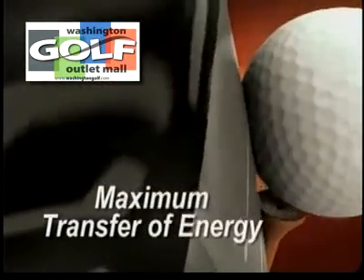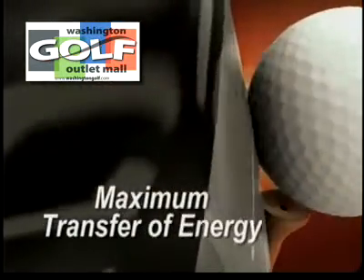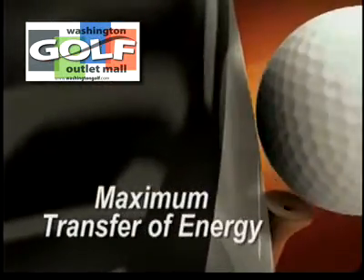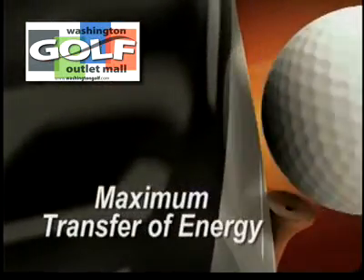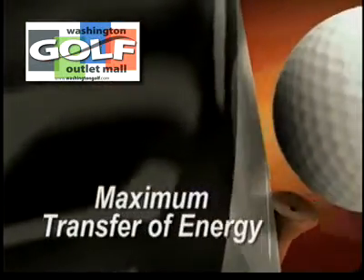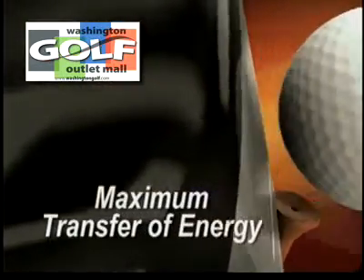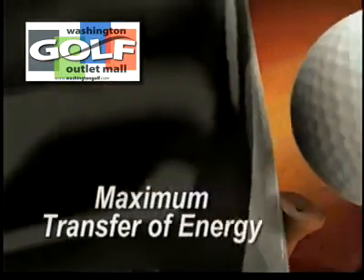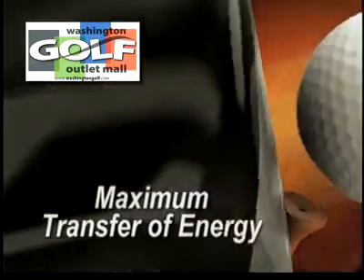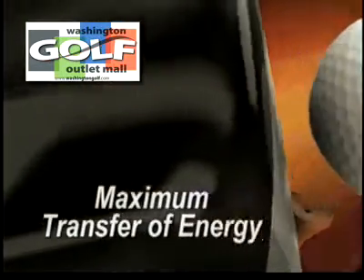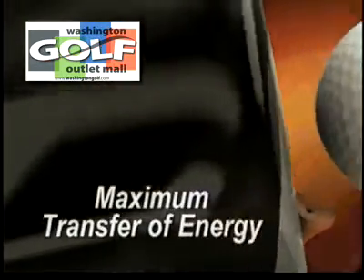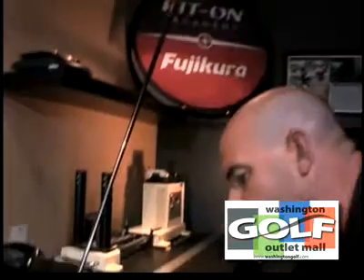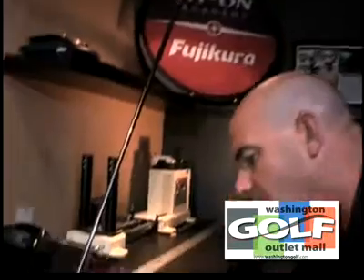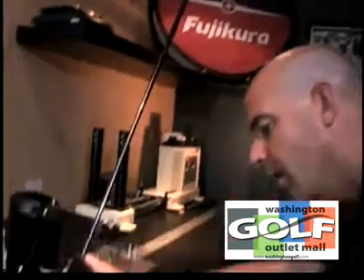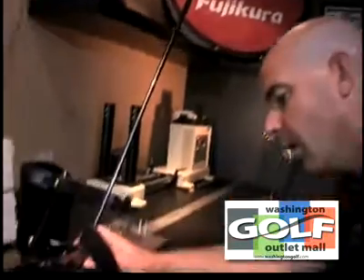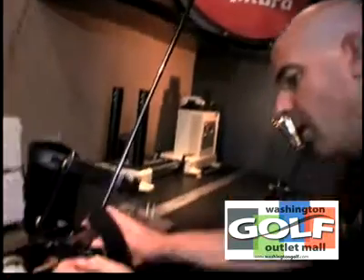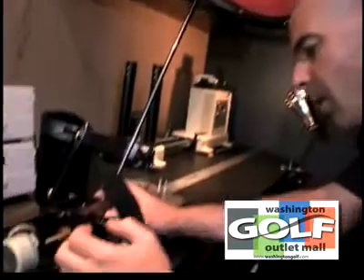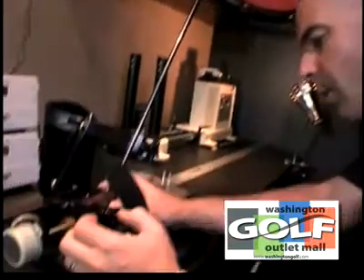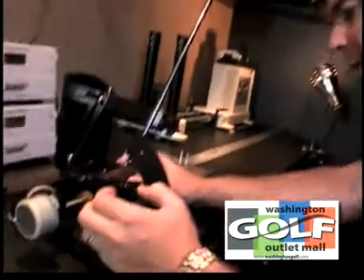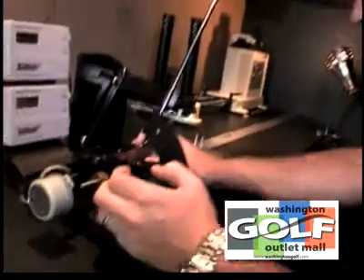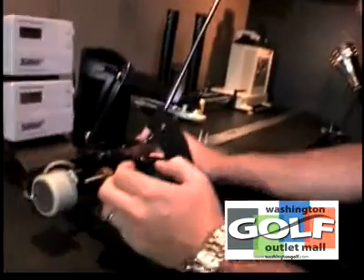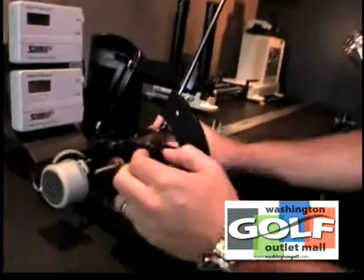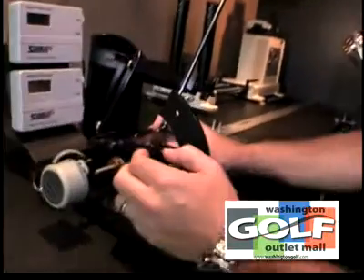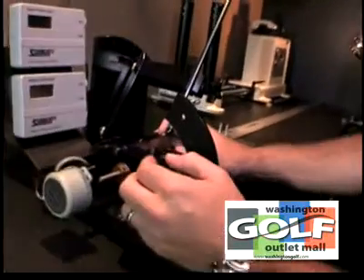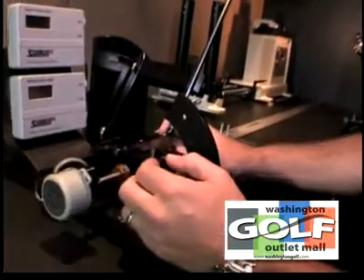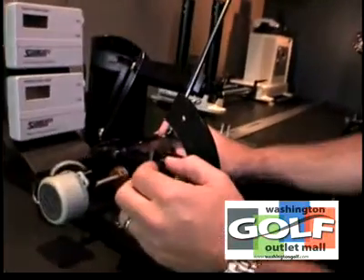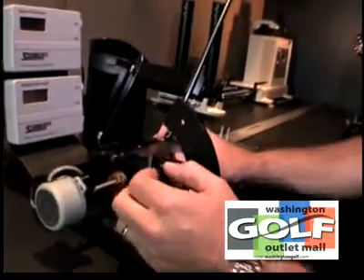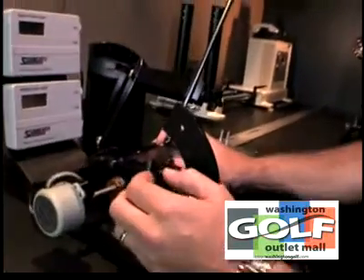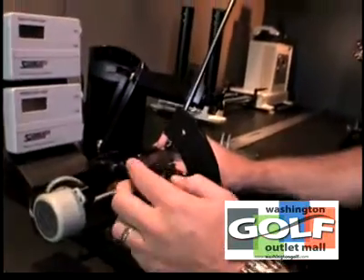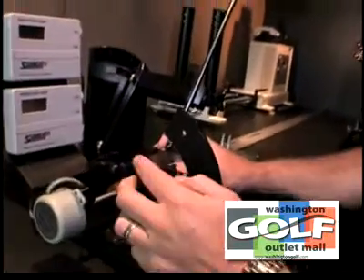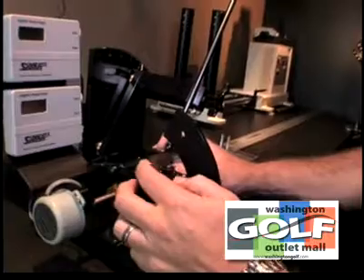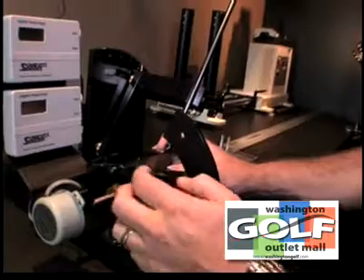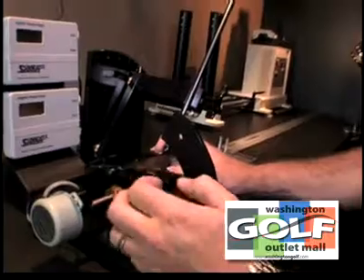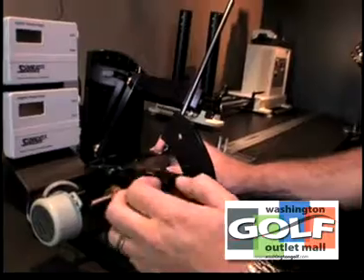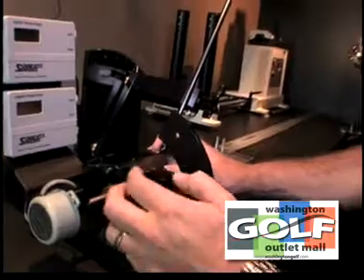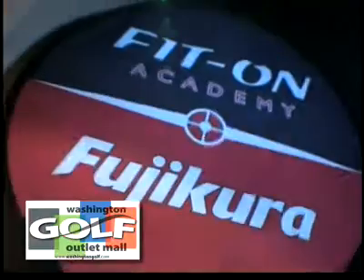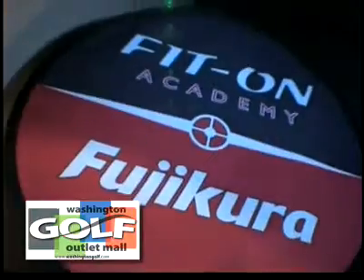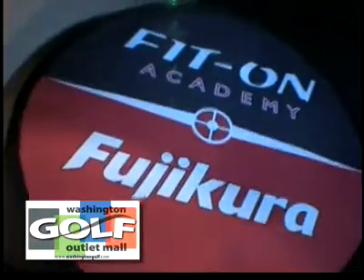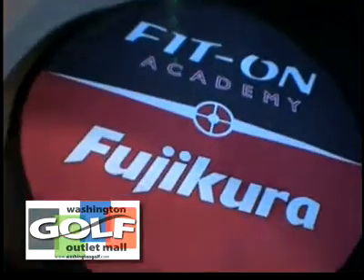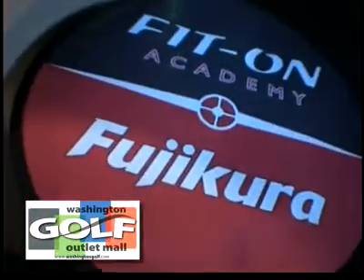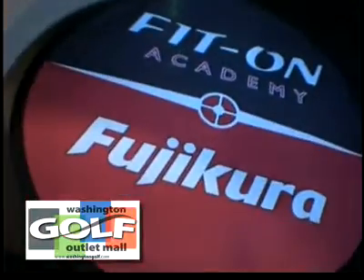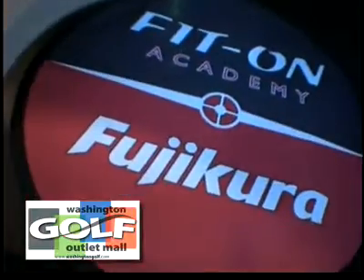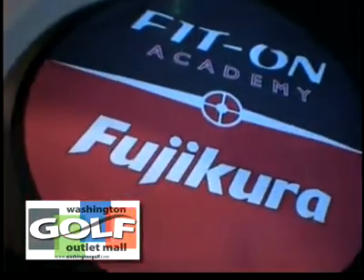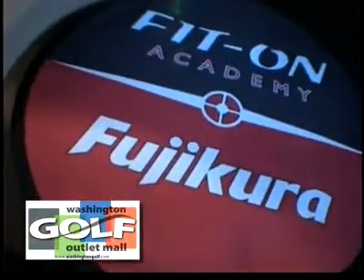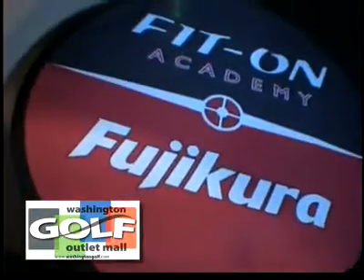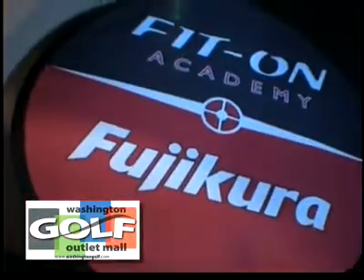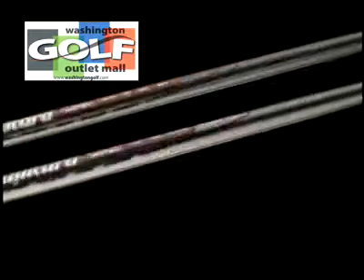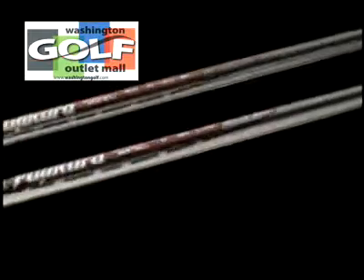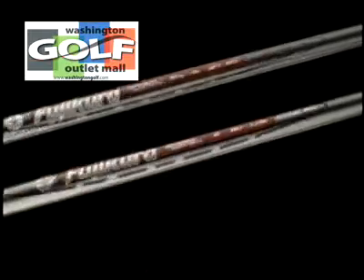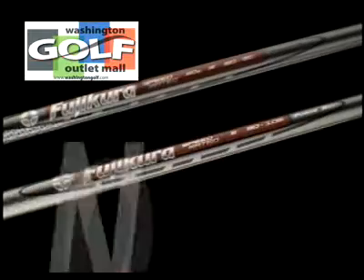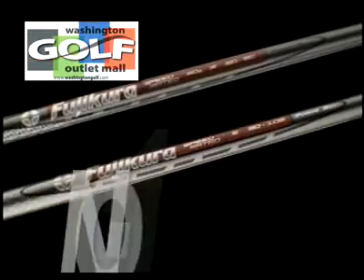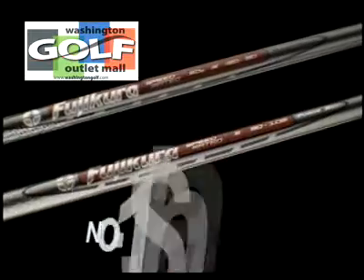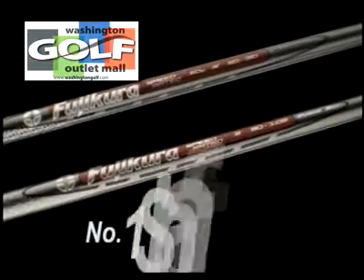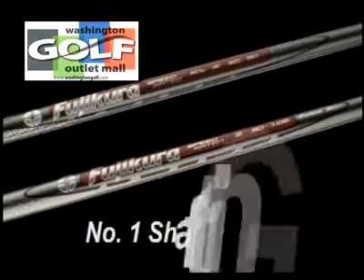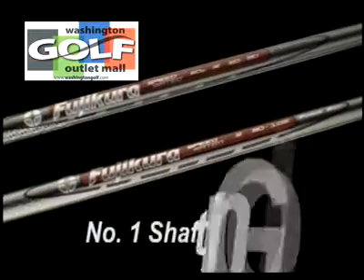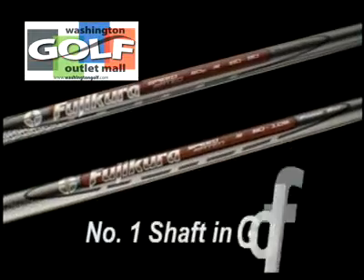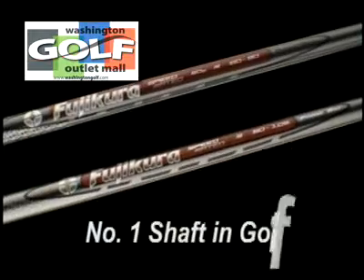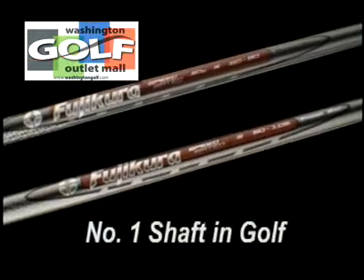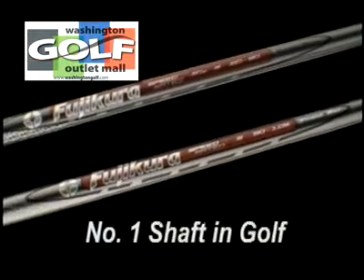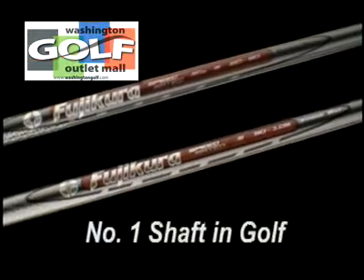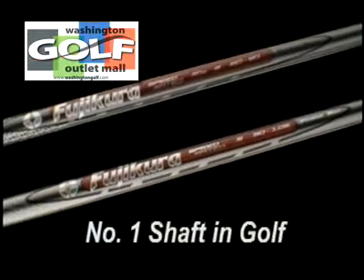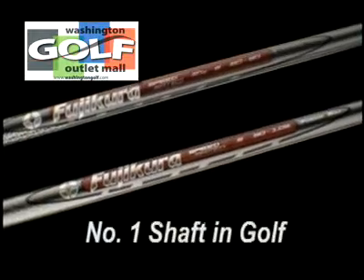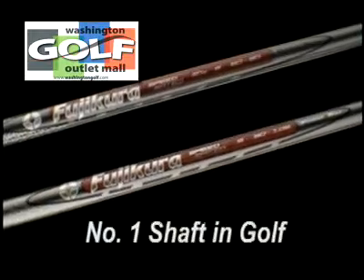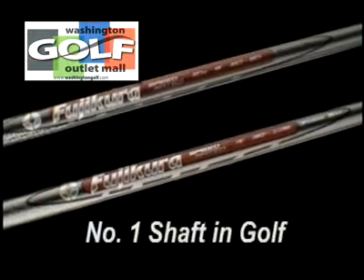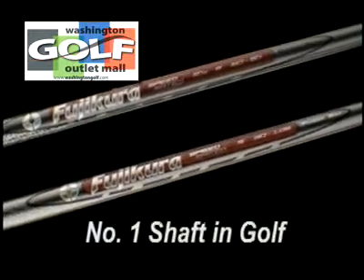To top it all off, every Air Force One comes to you with a speed-rated shaft from Fujikura, the number one shaft in golf.